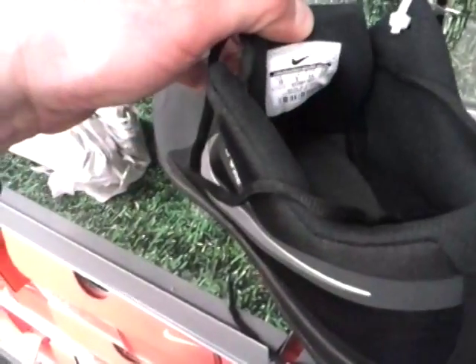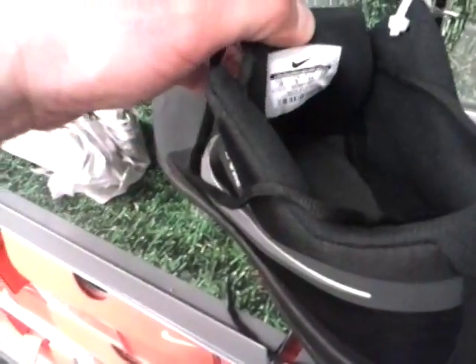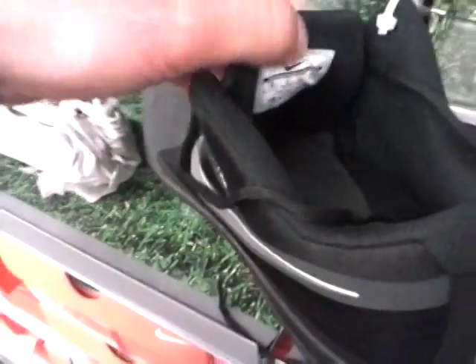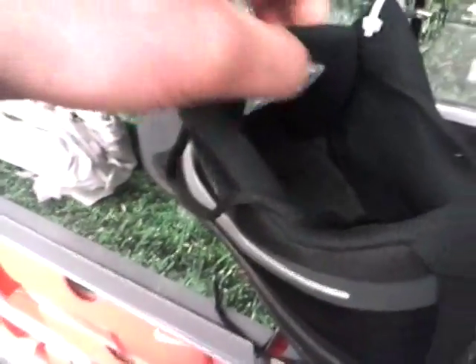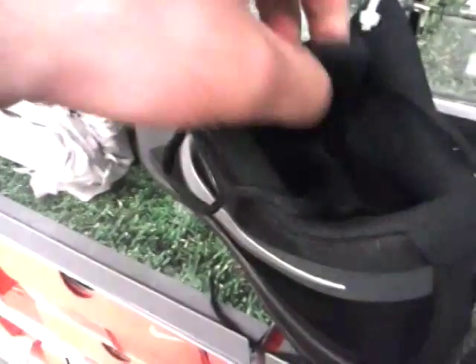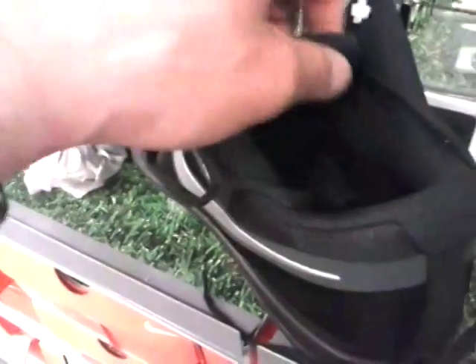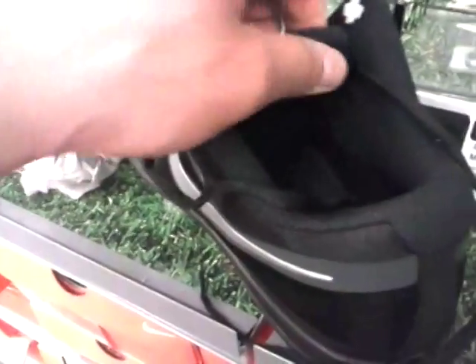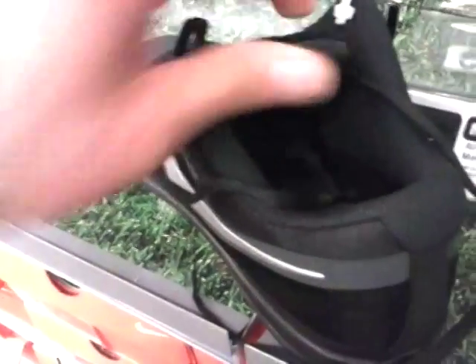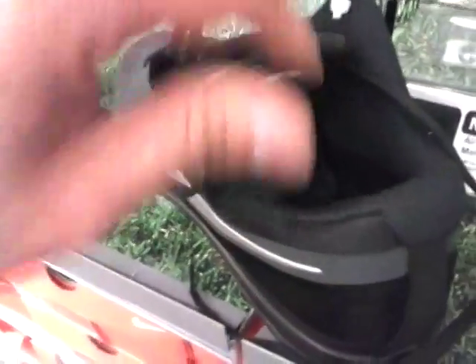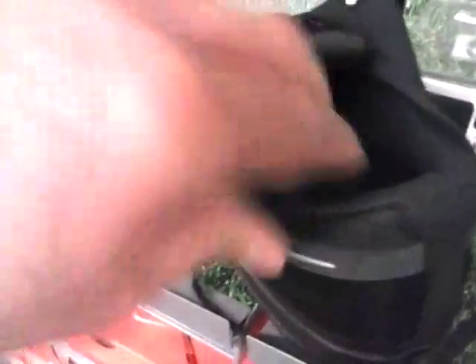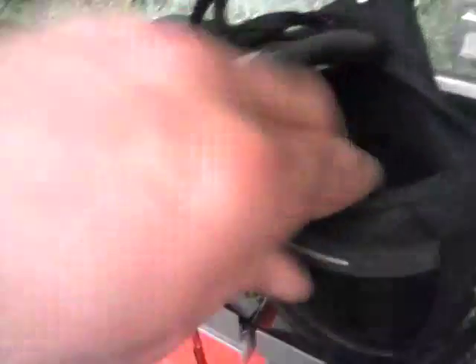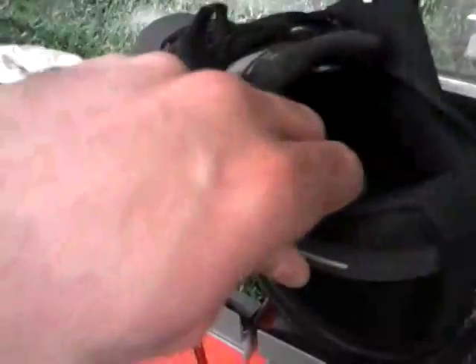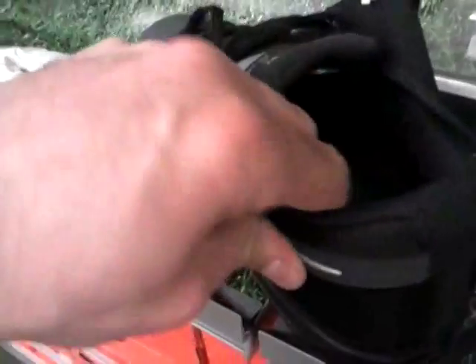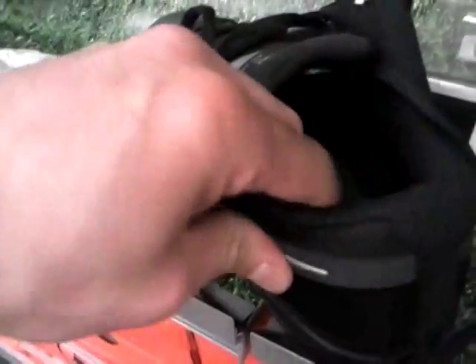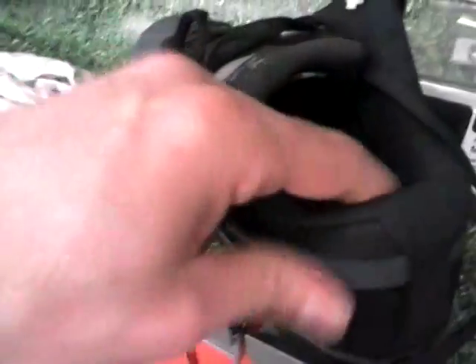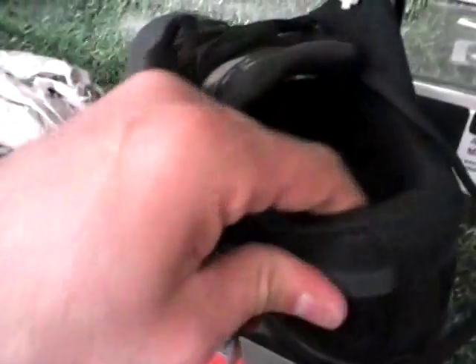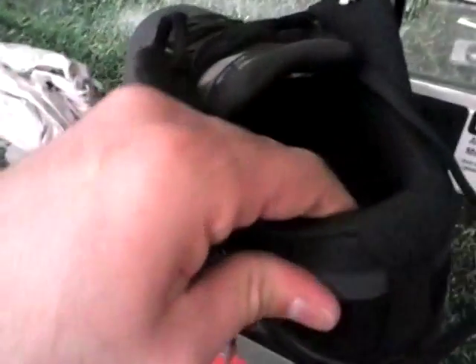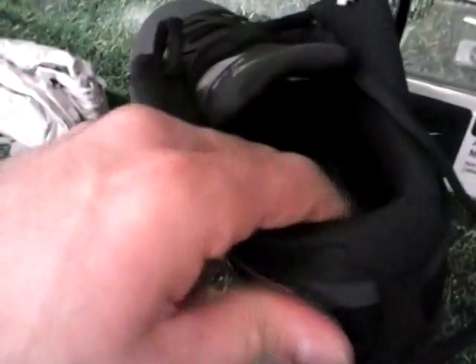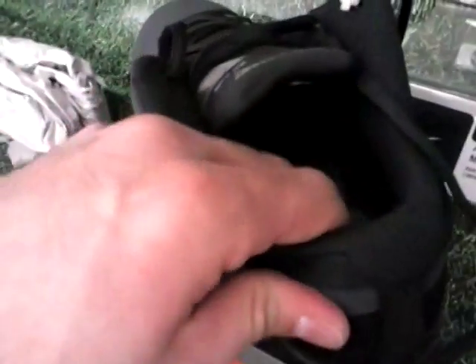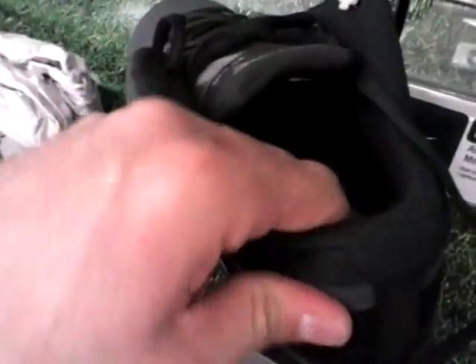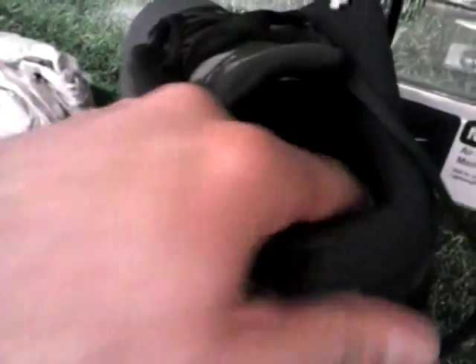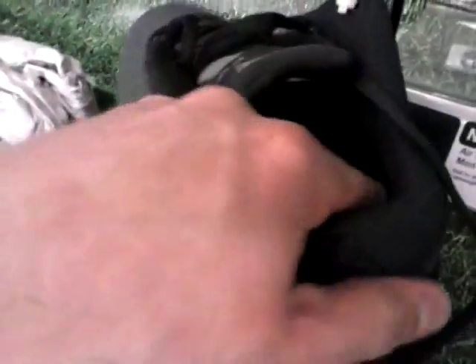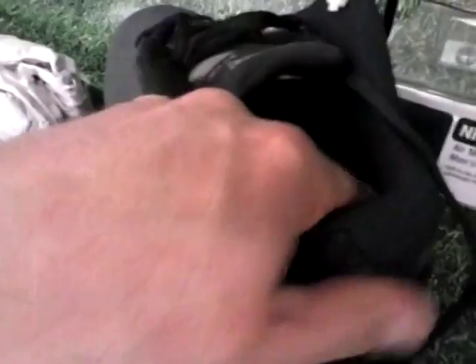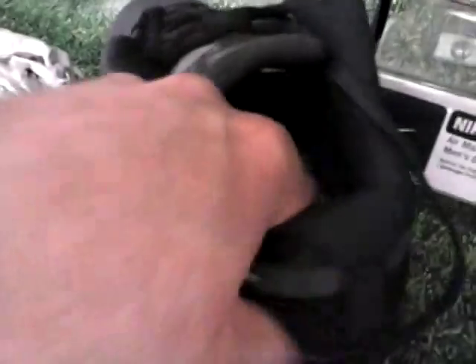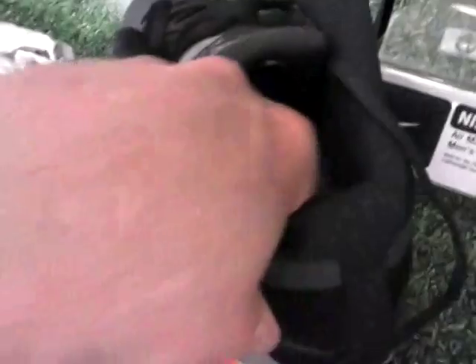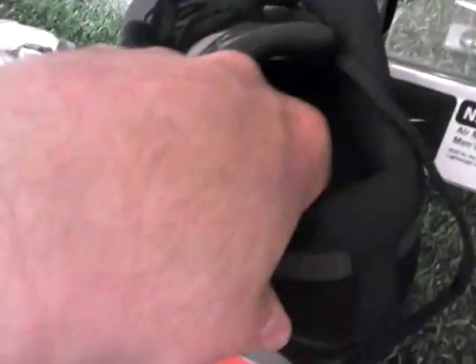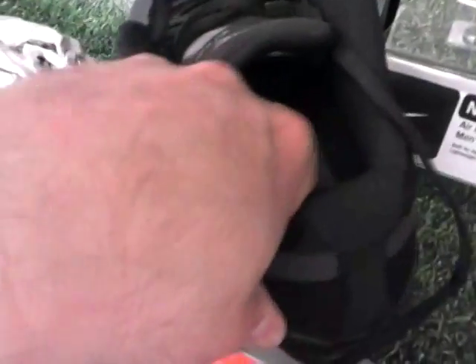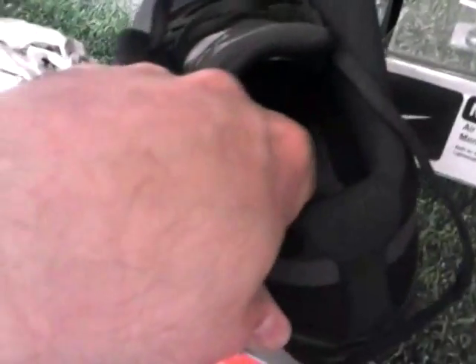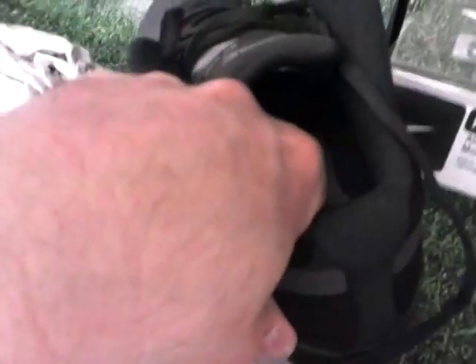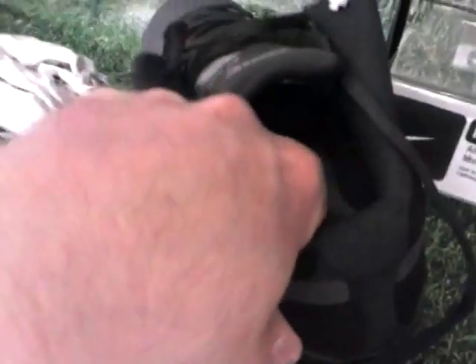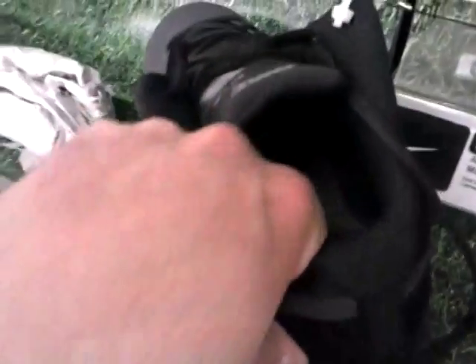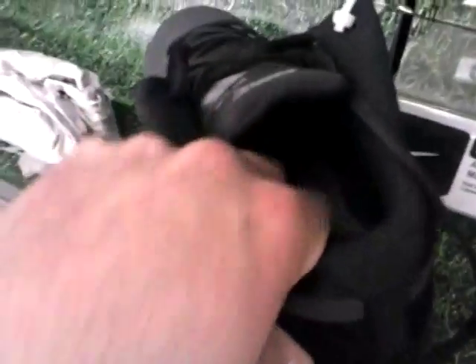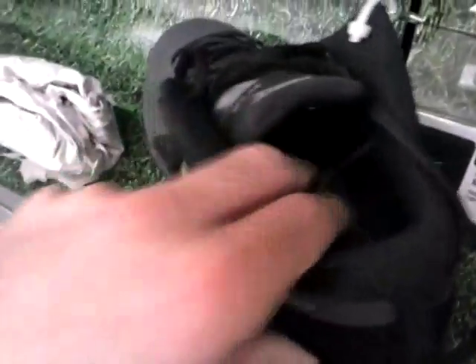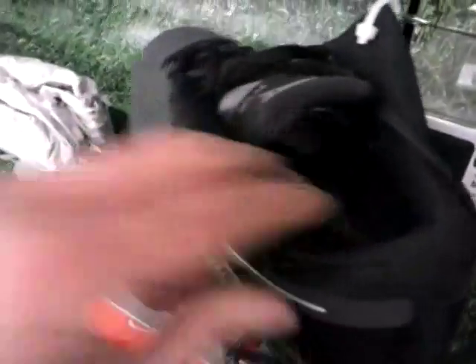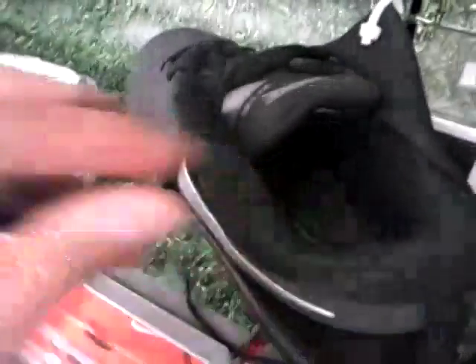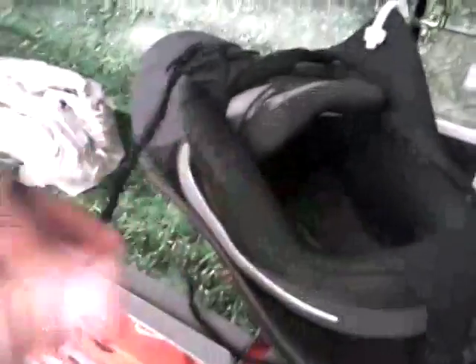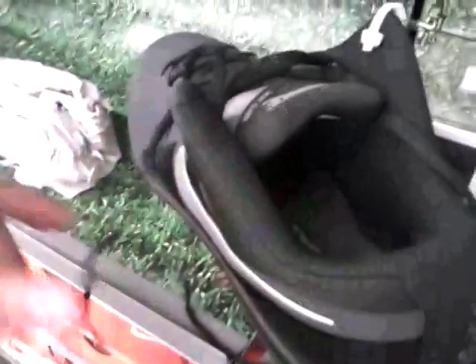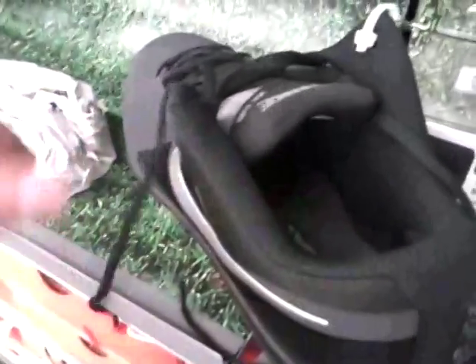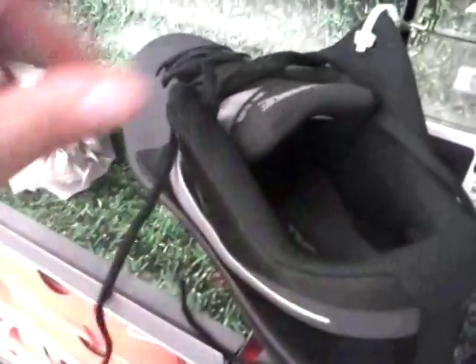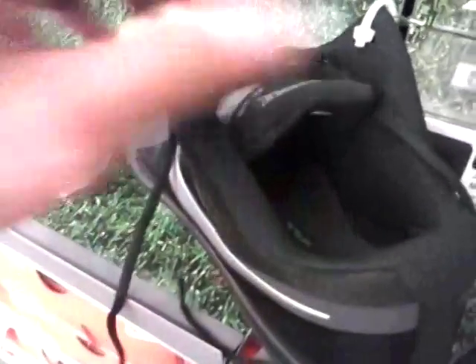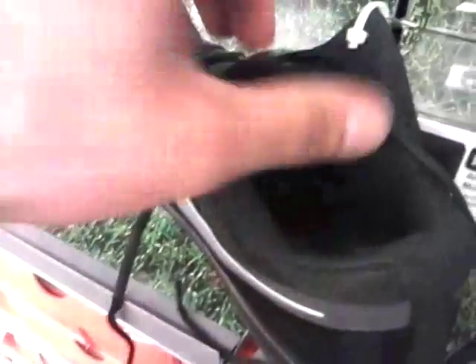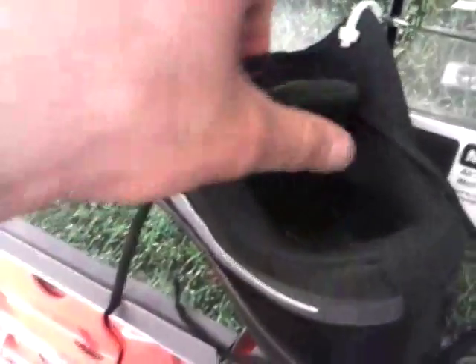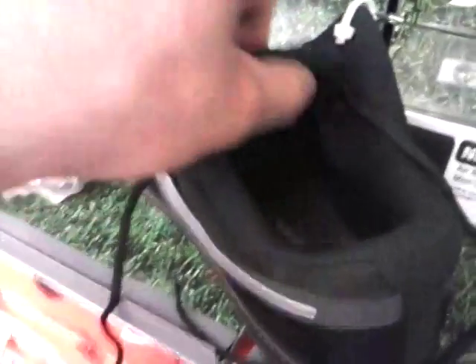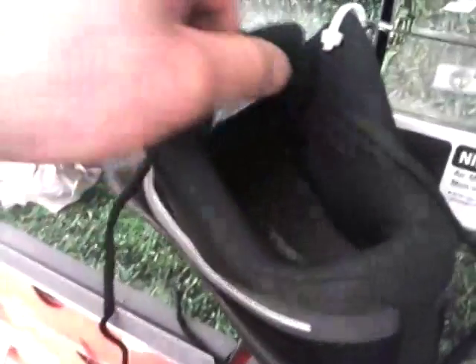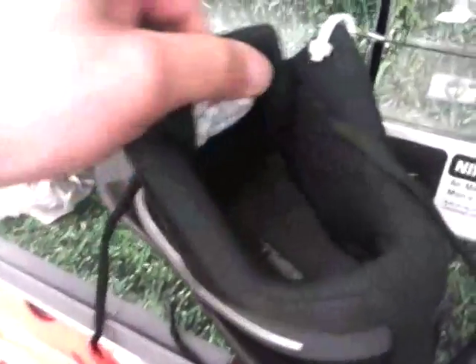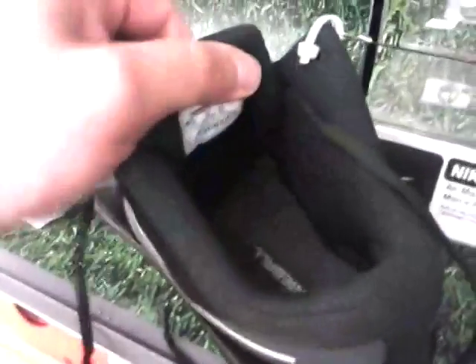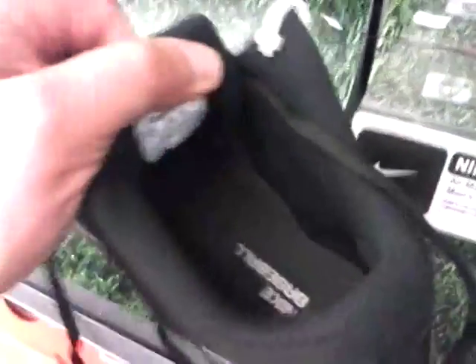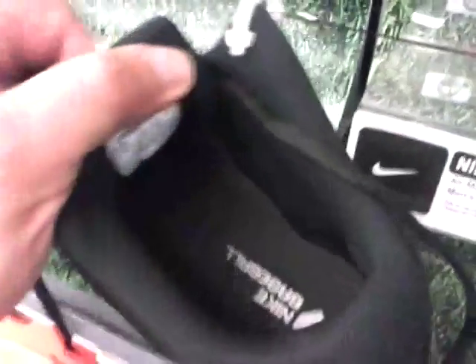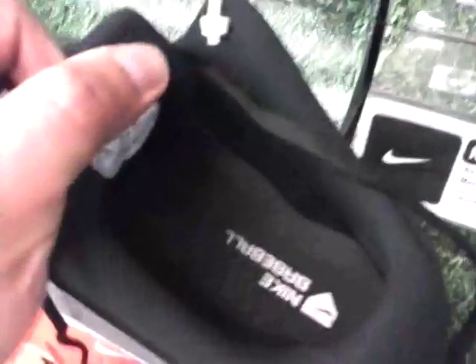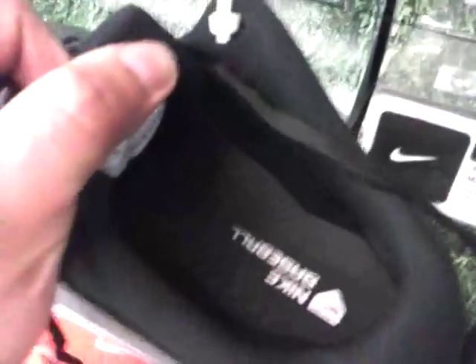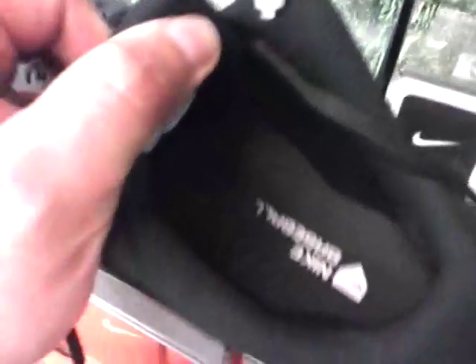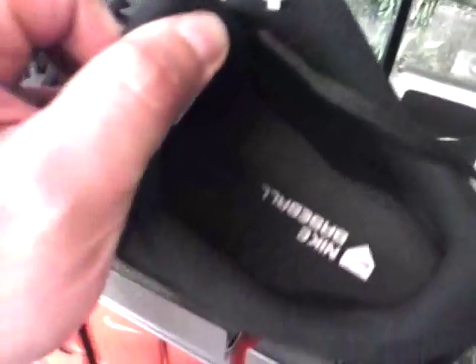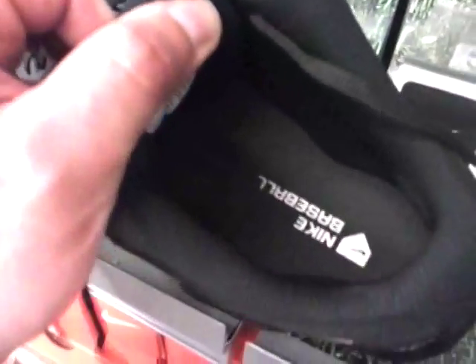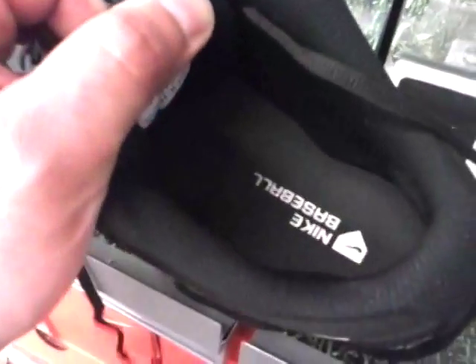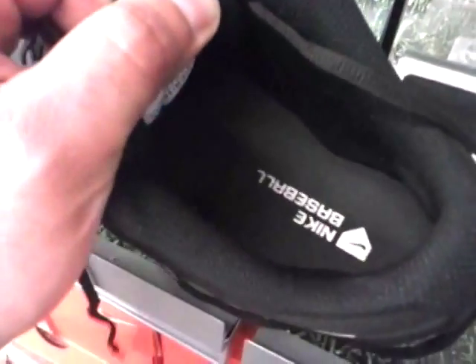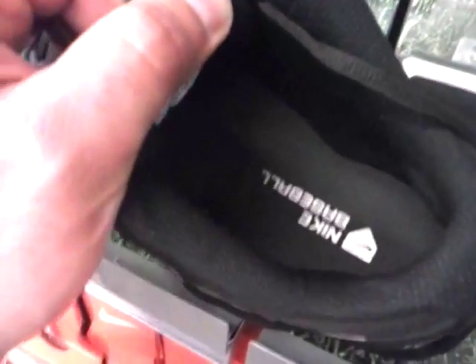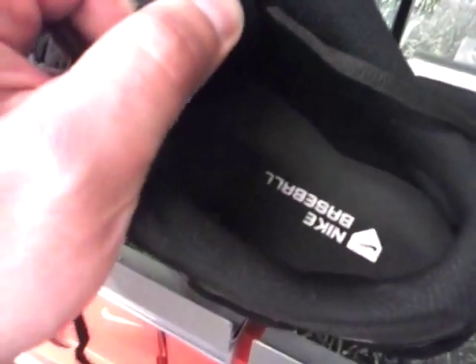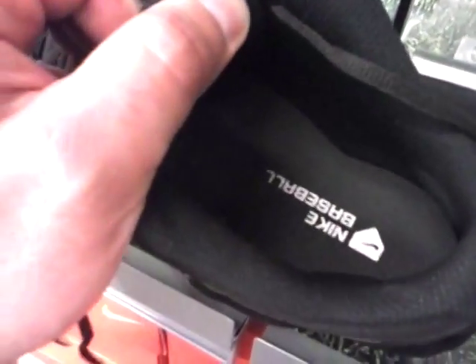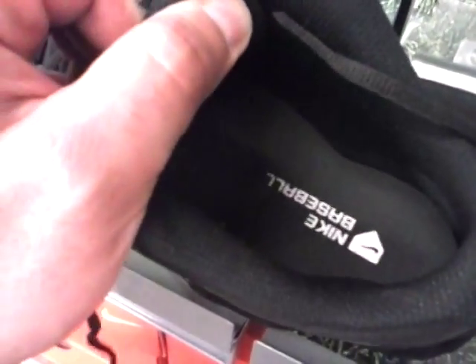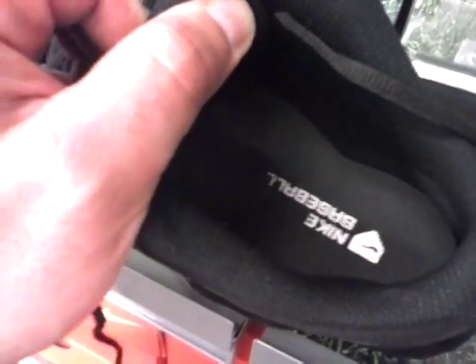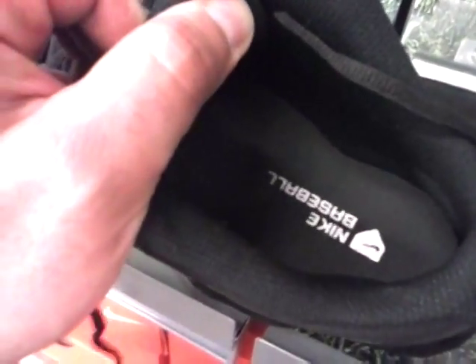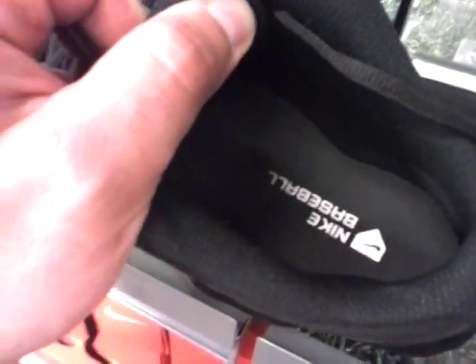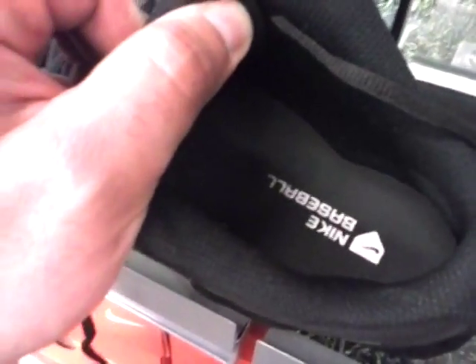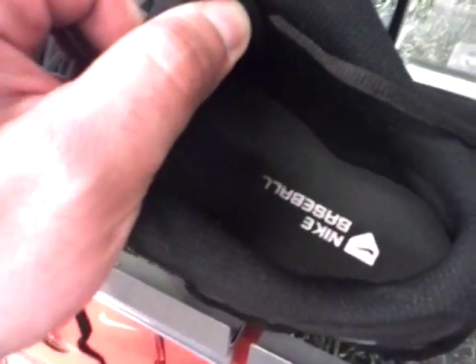So there we are. It's padded on the inside on the top and it's fairly comfortable. You can remove the insole.